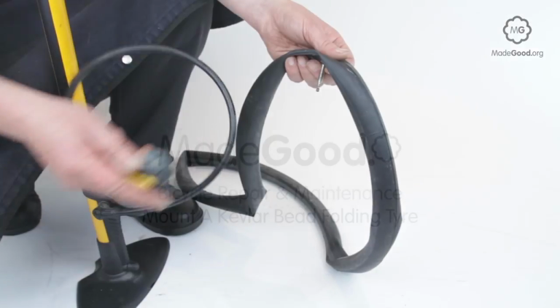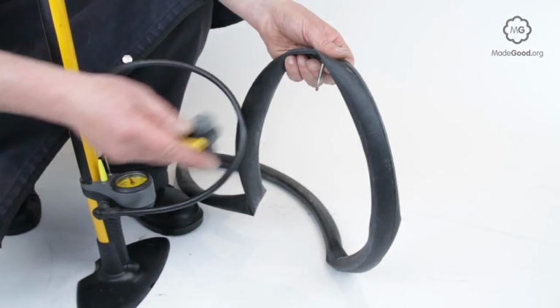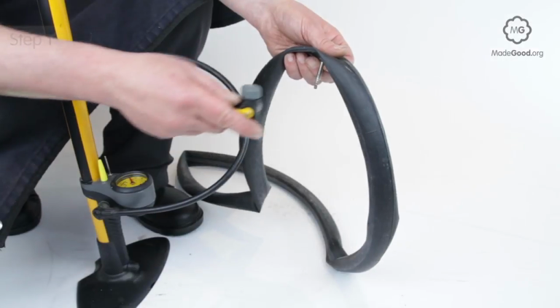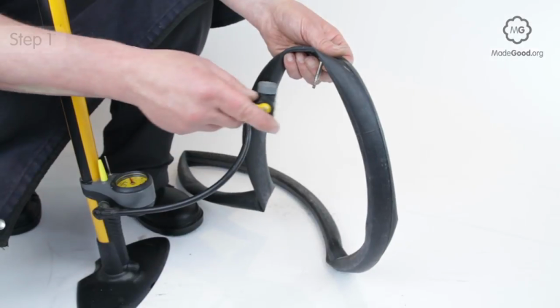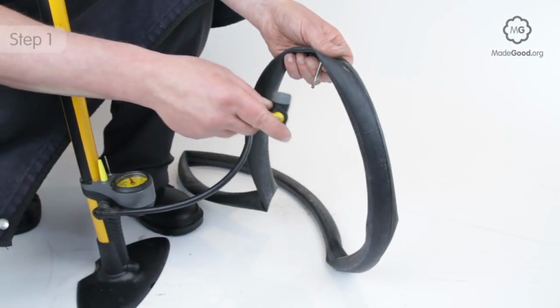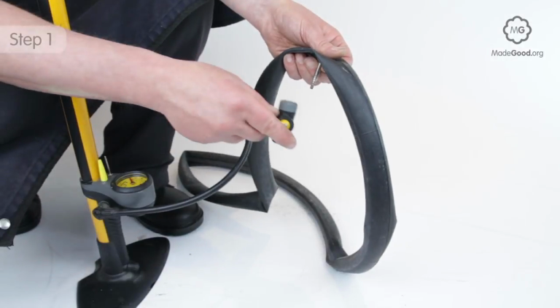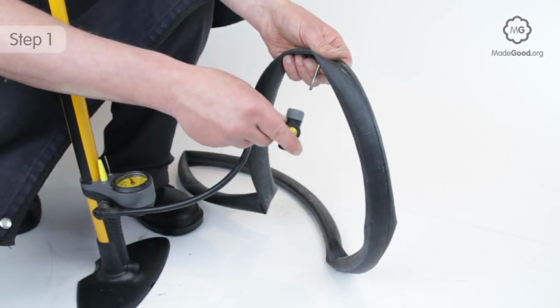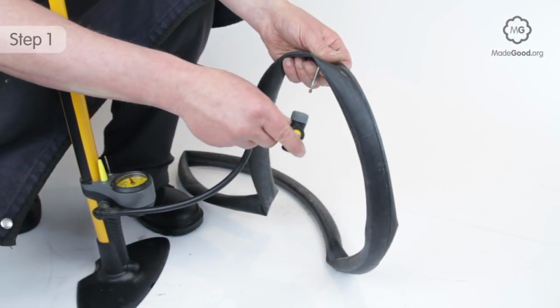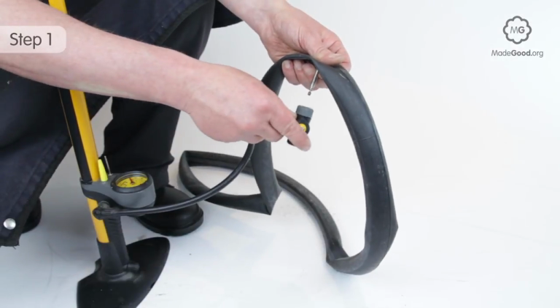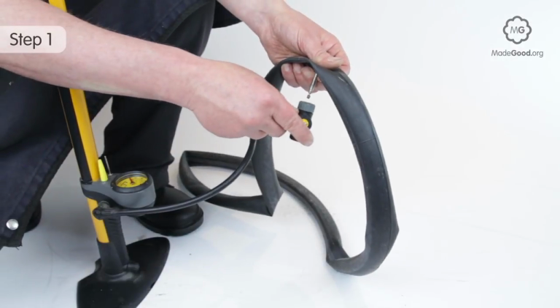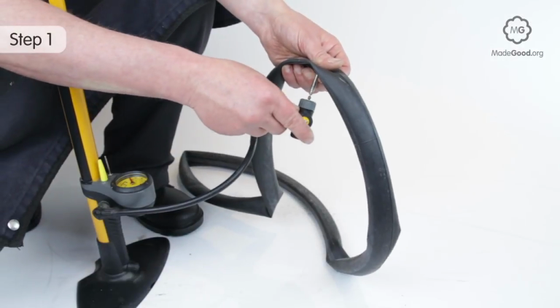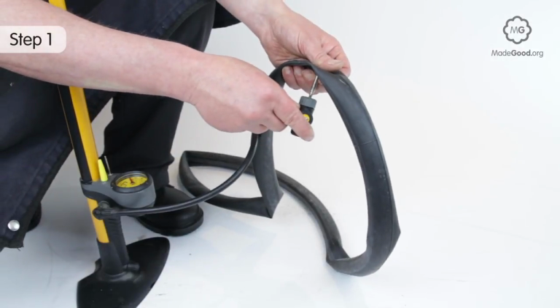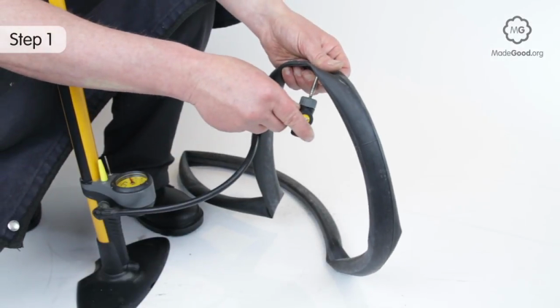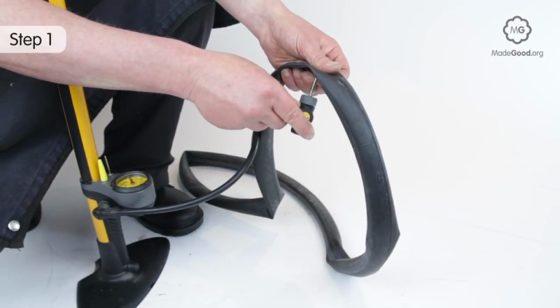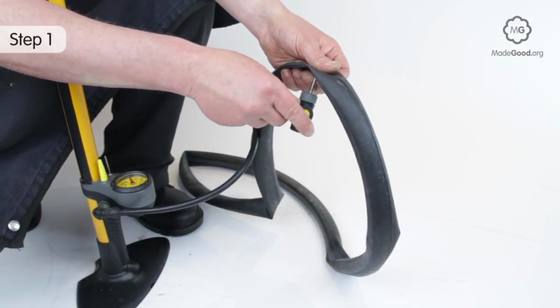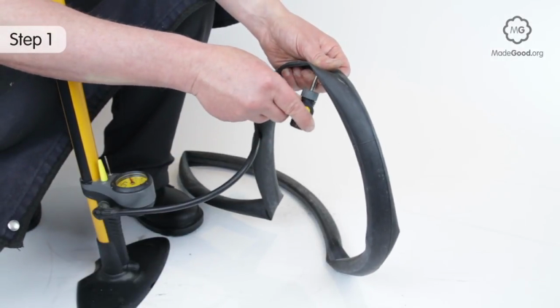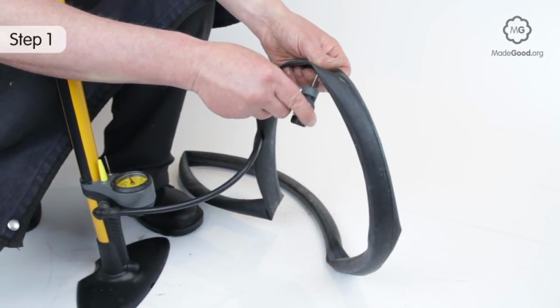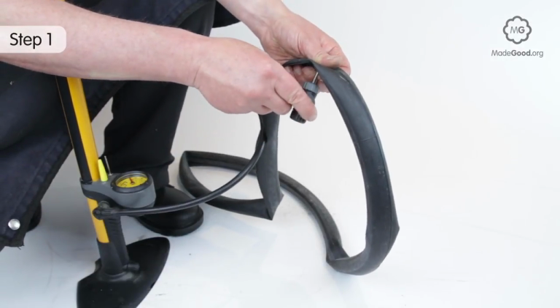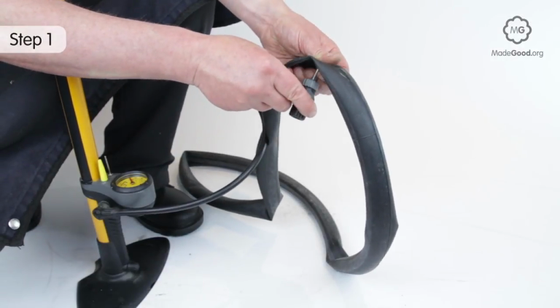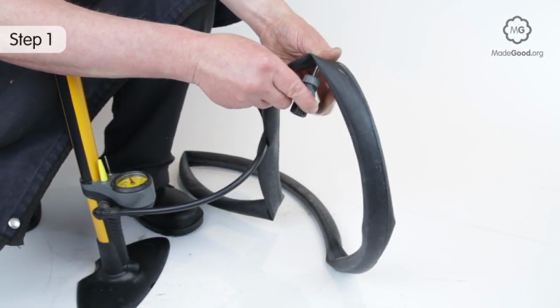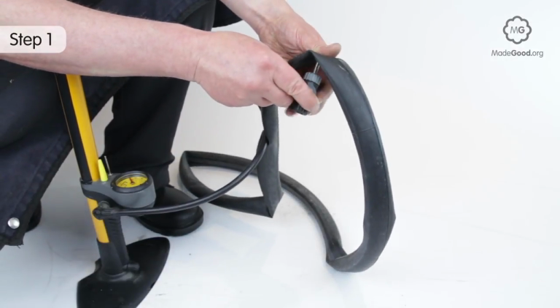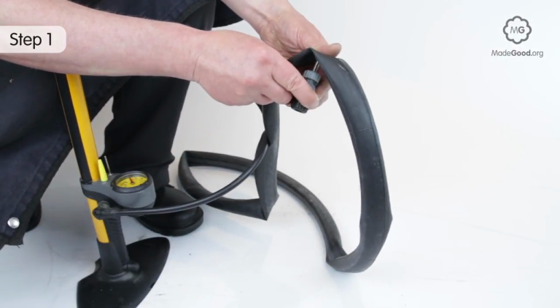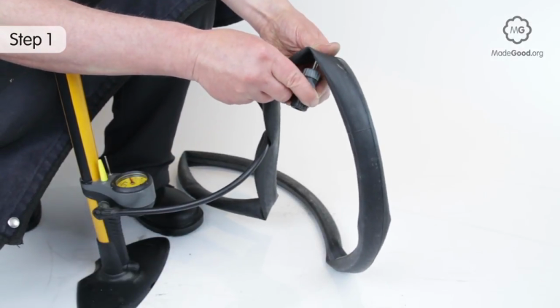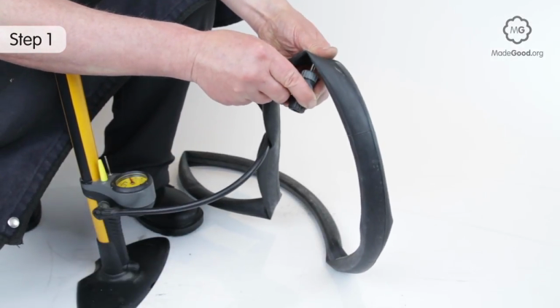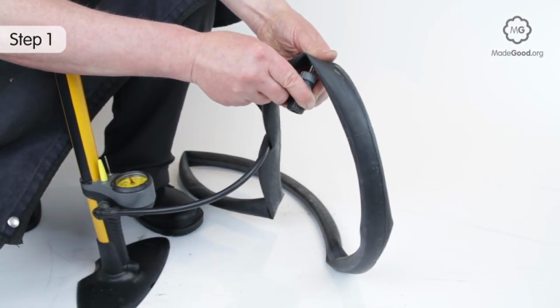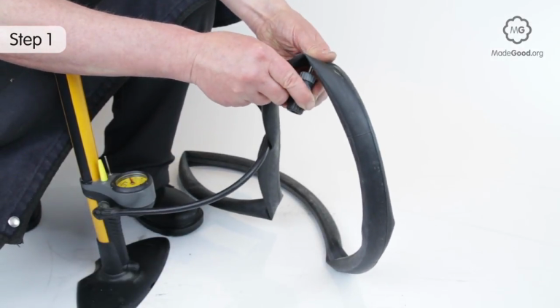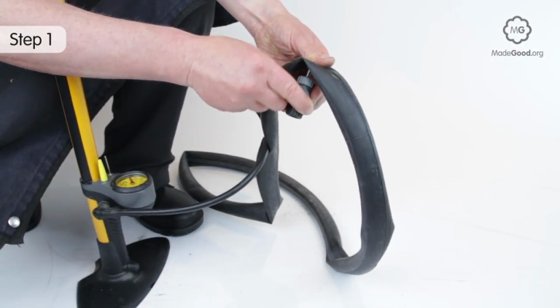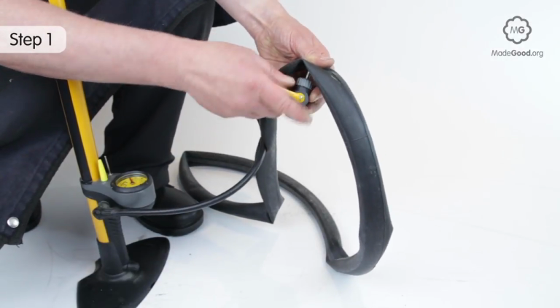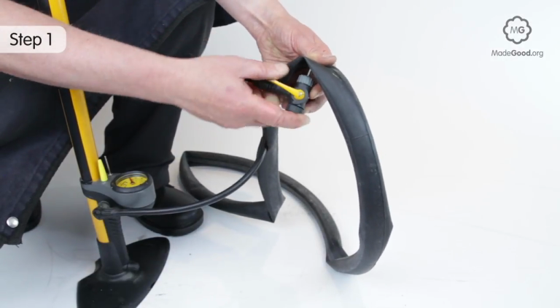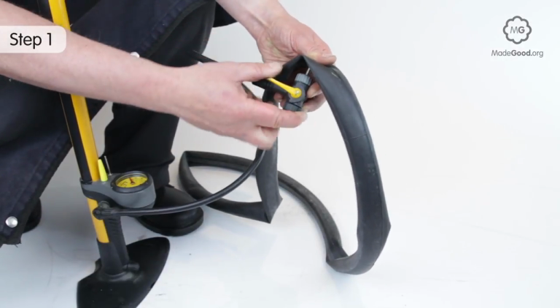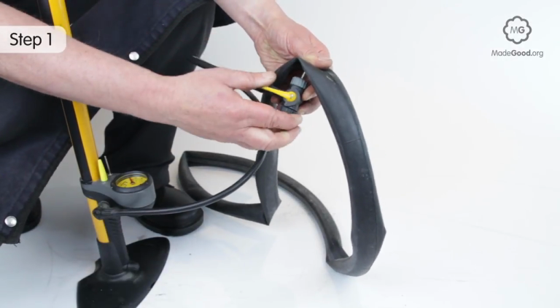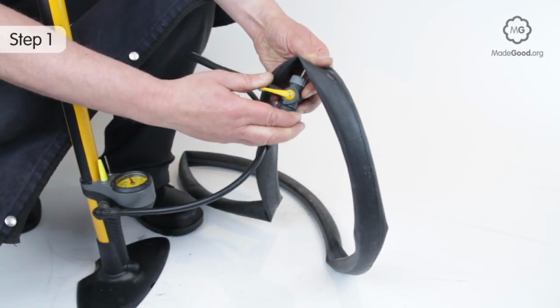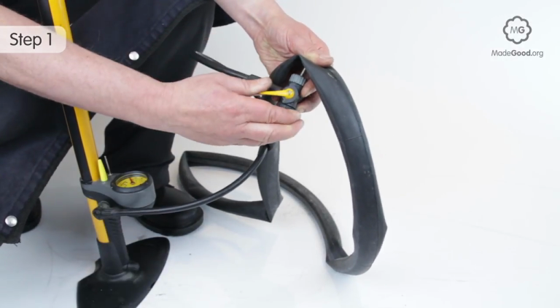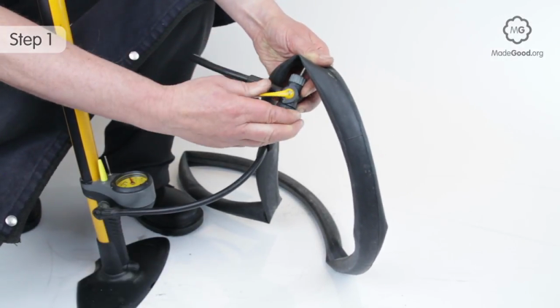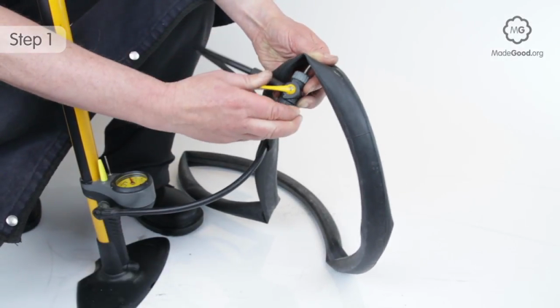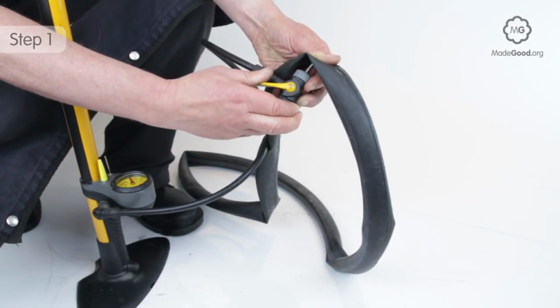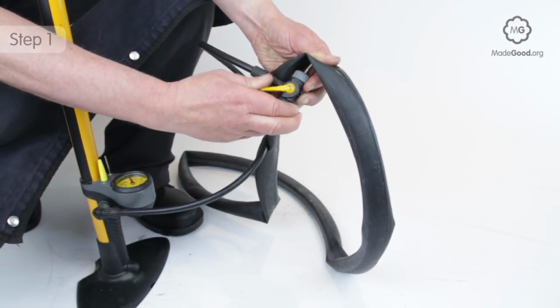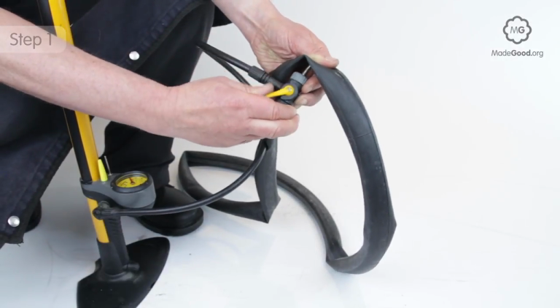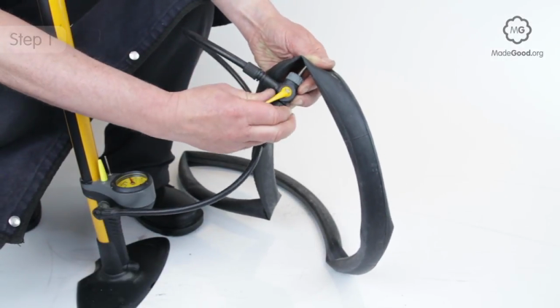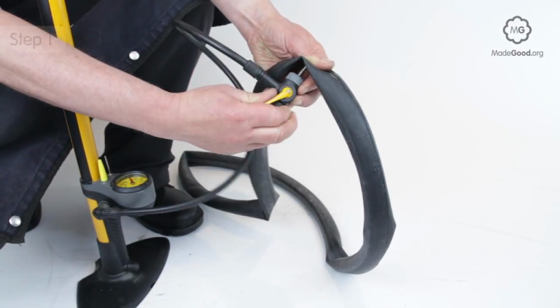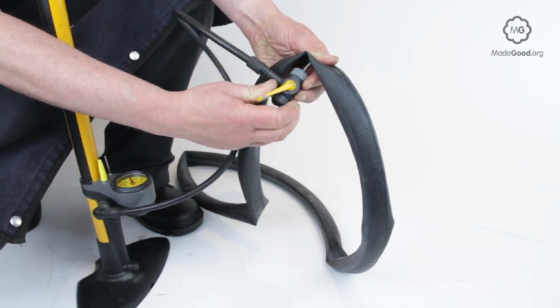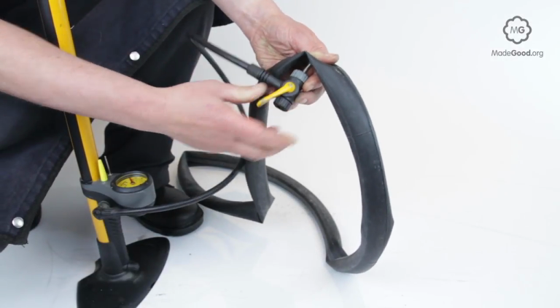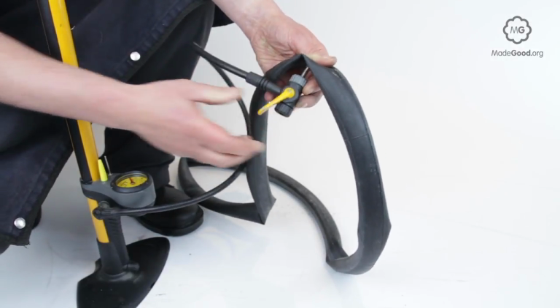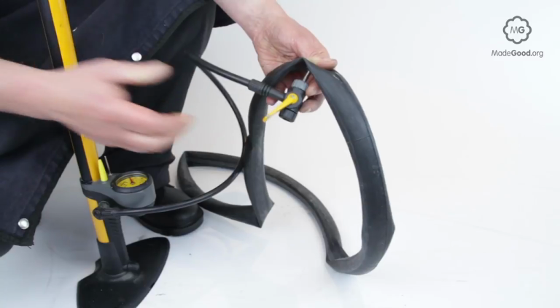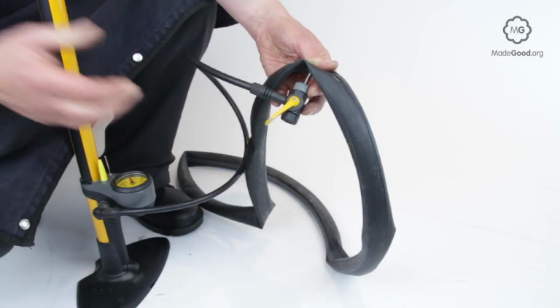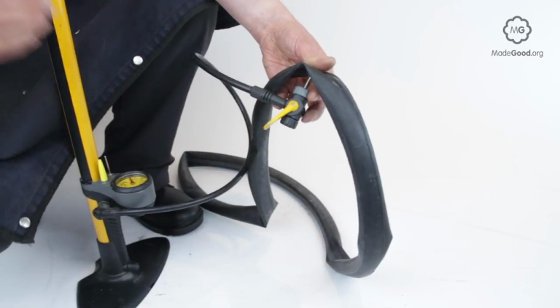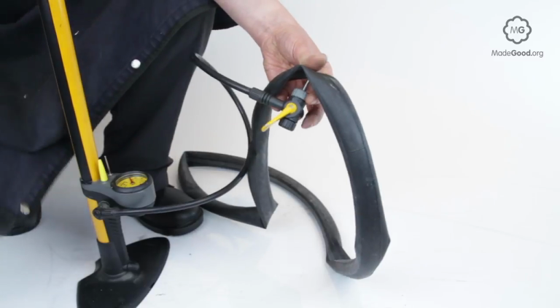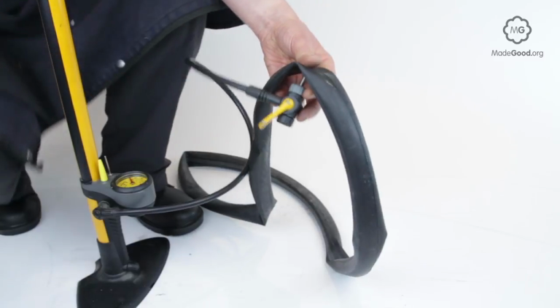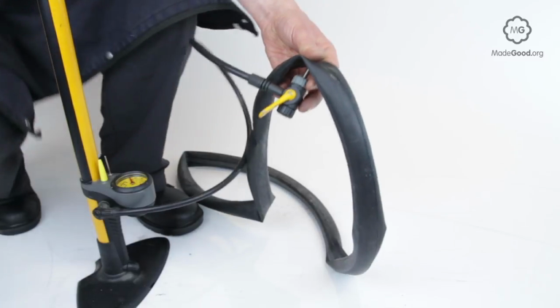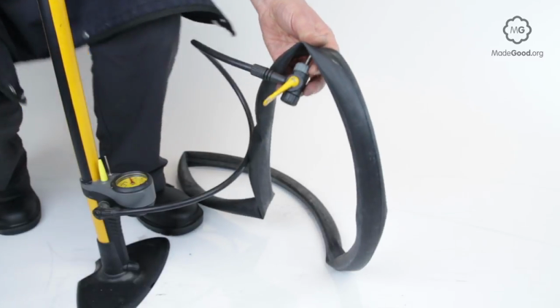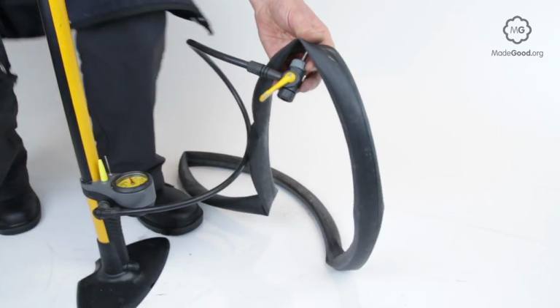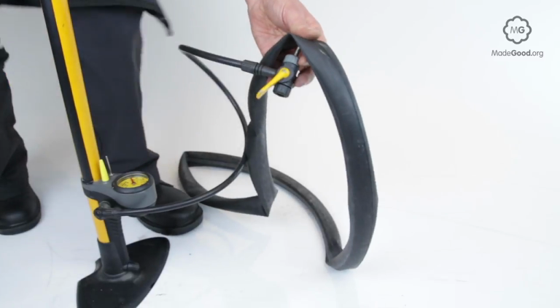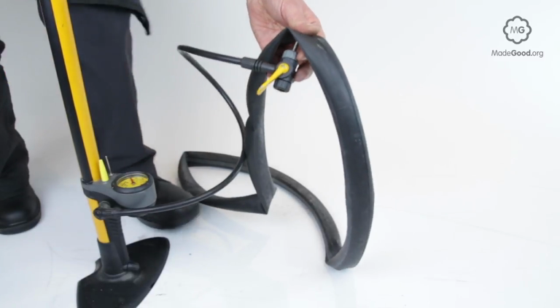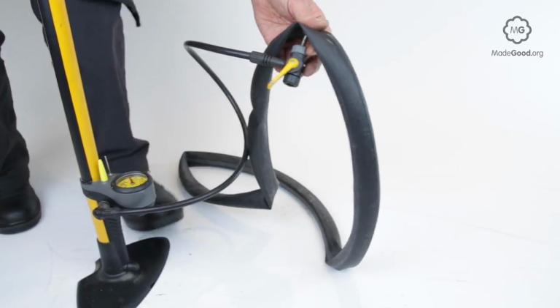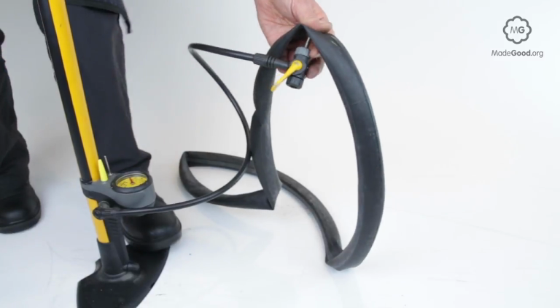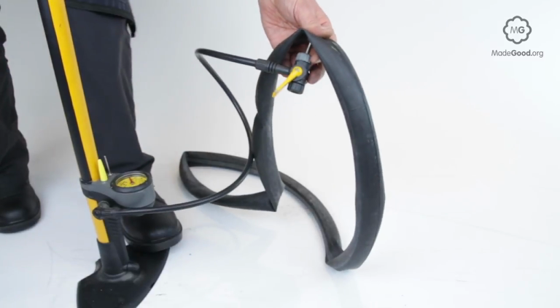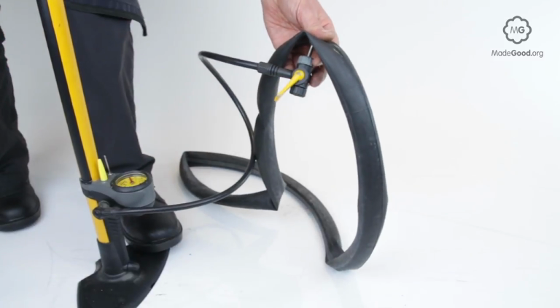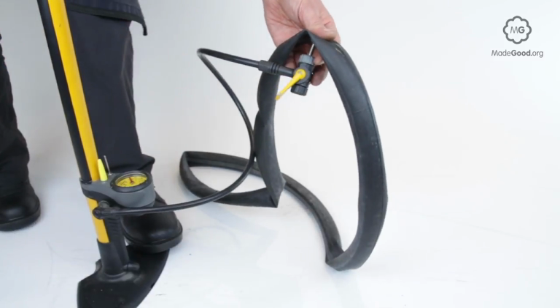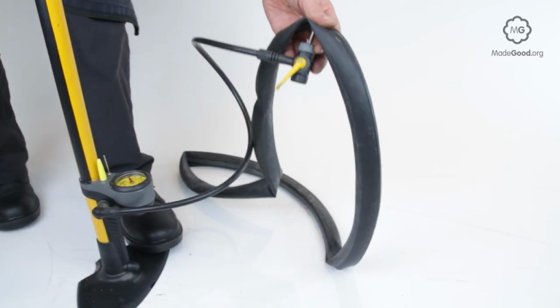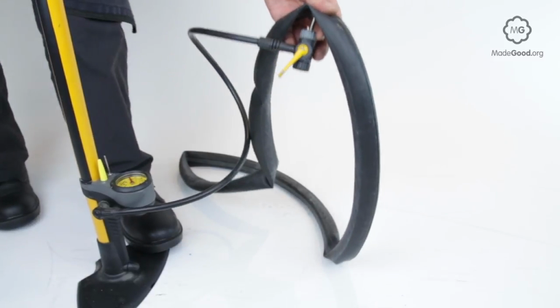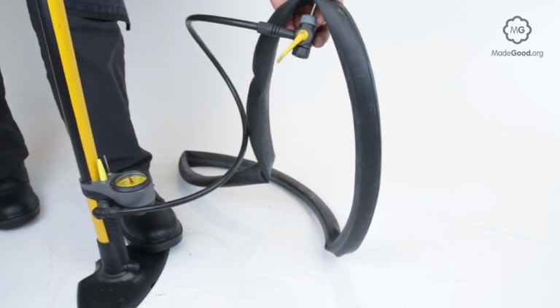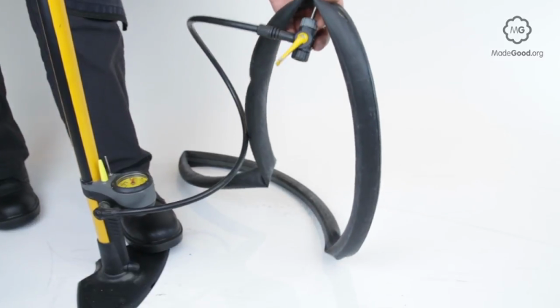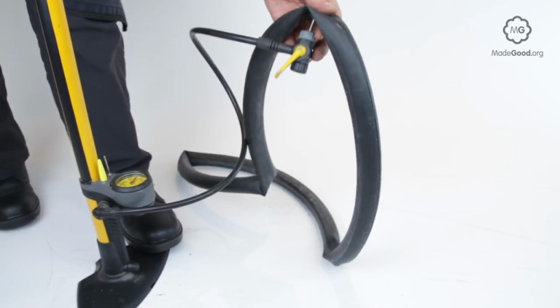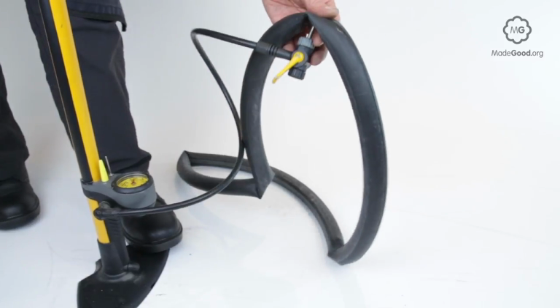Pump a small amount of air into the tube so it holds a circular shape and is roughly the same size as the tyre.